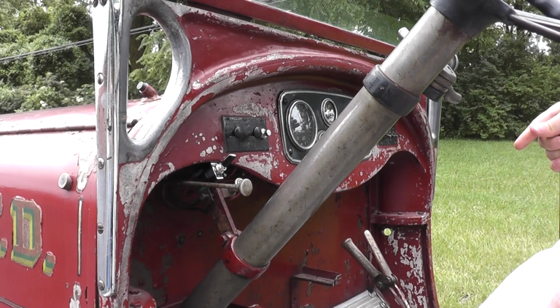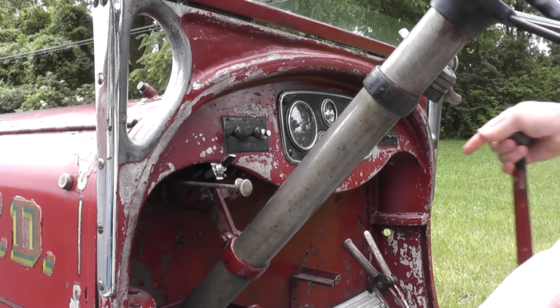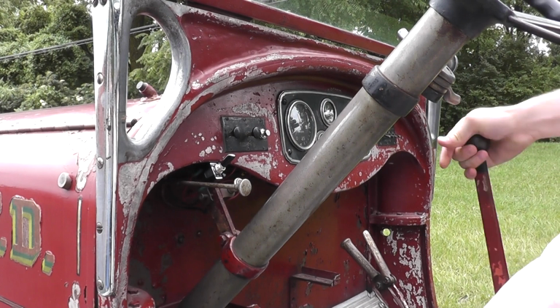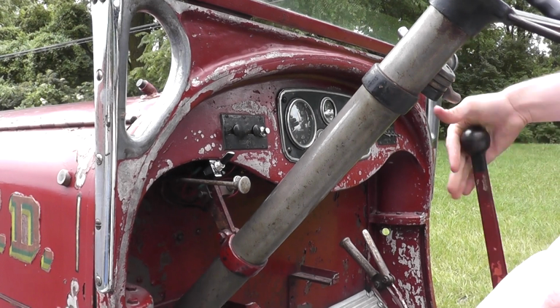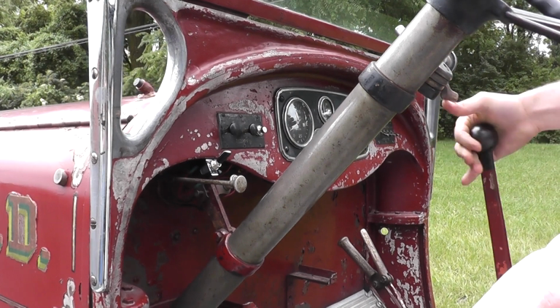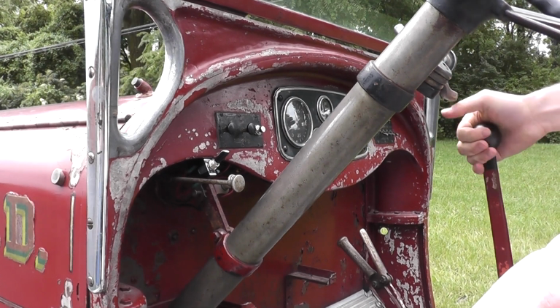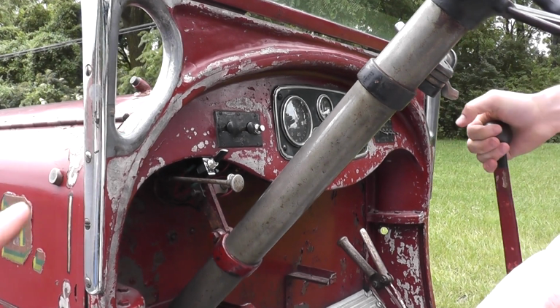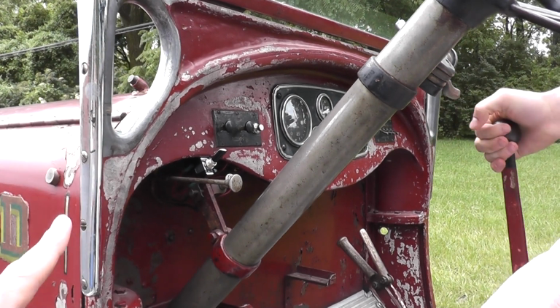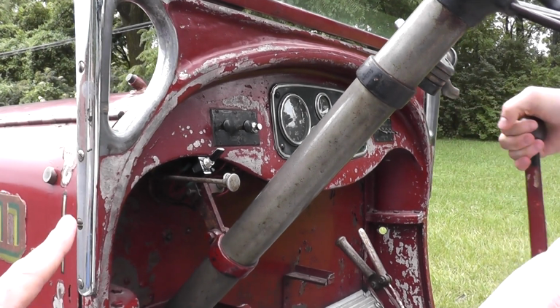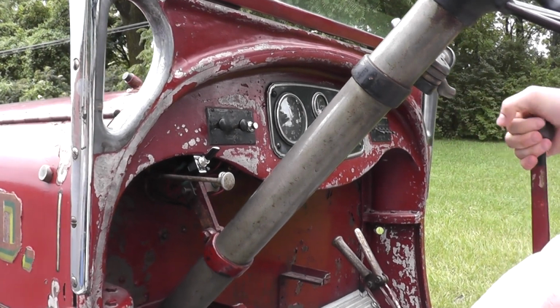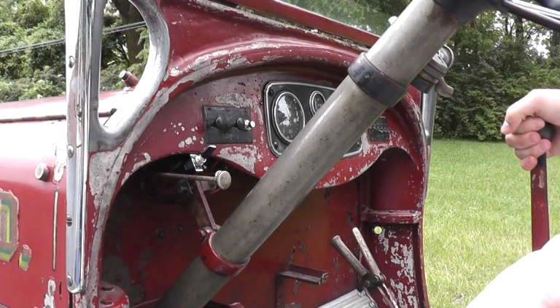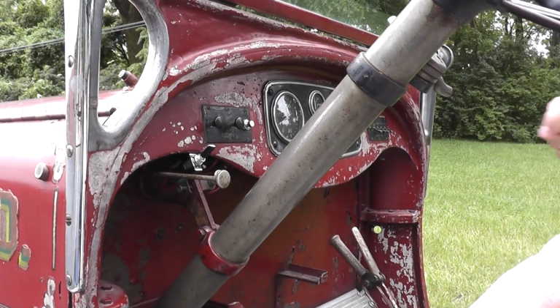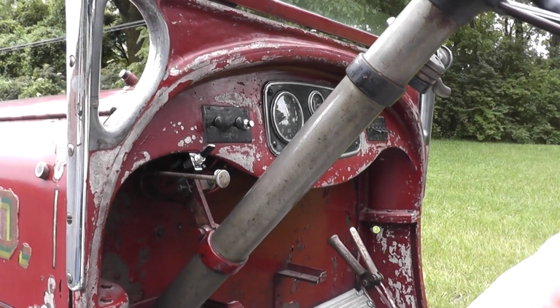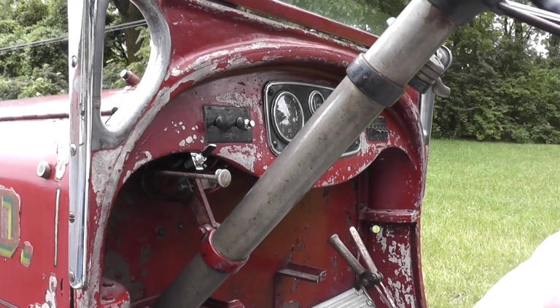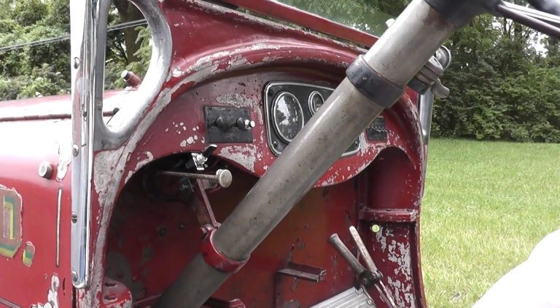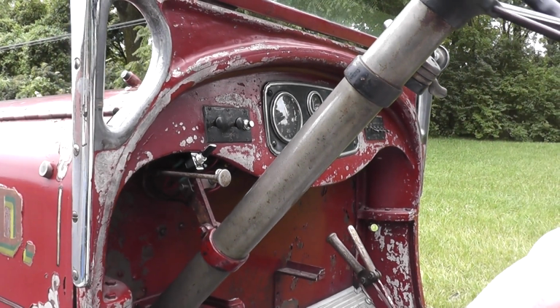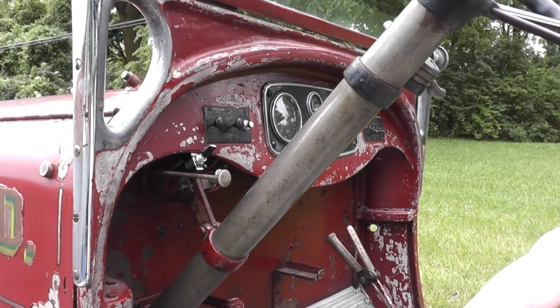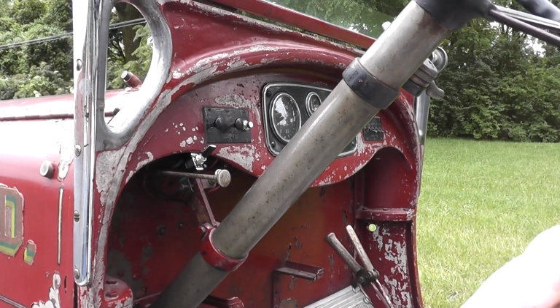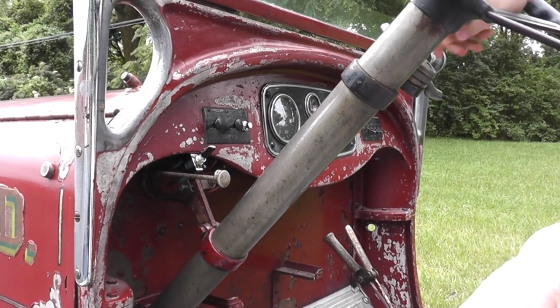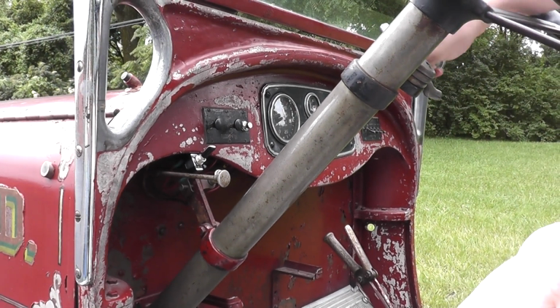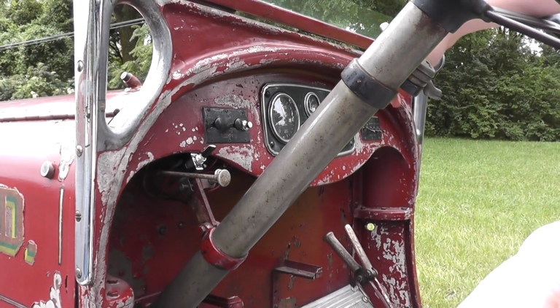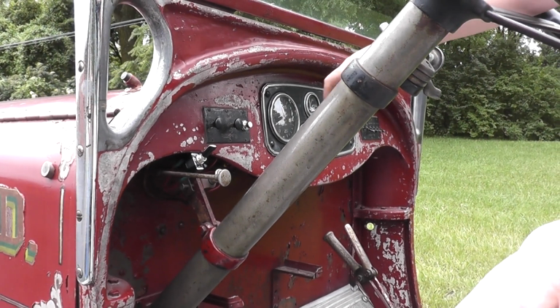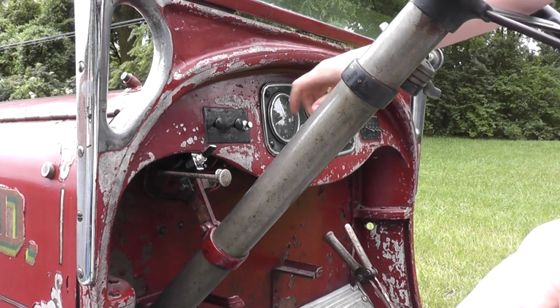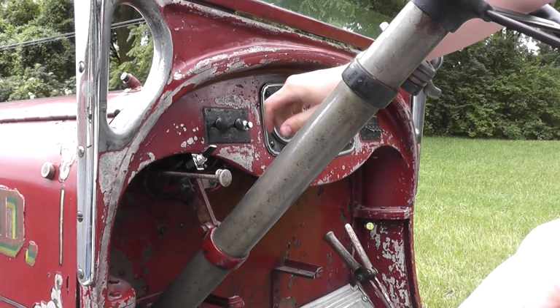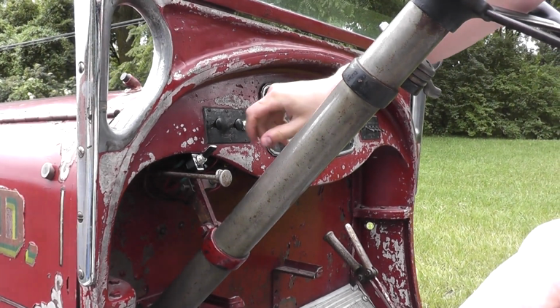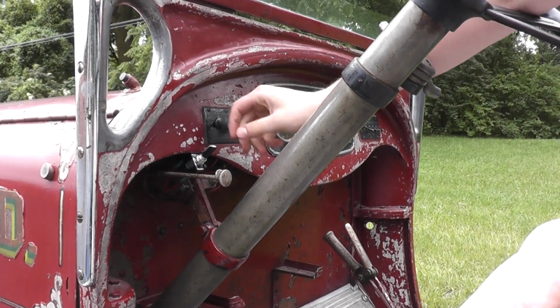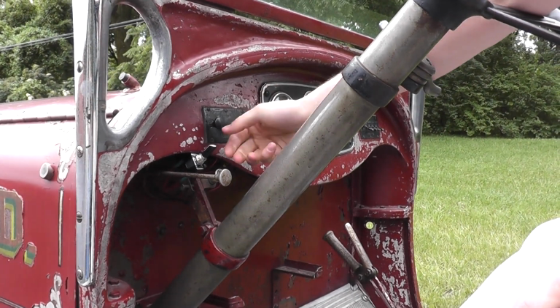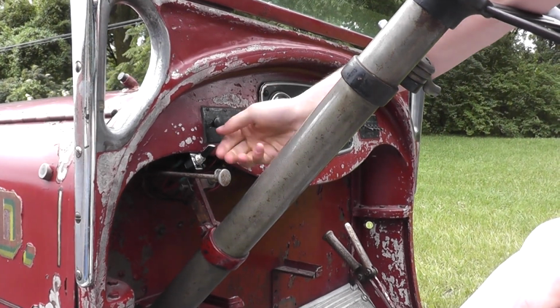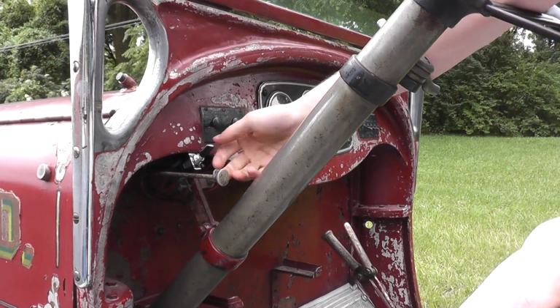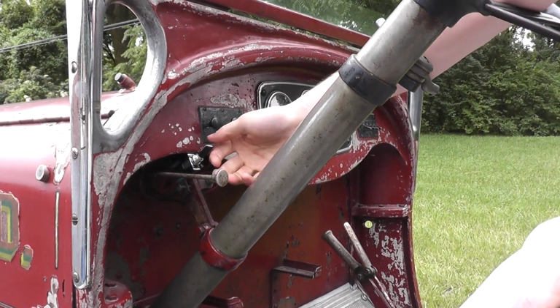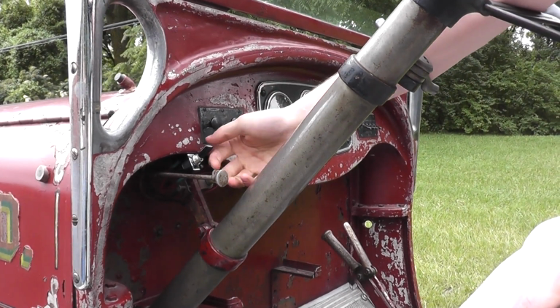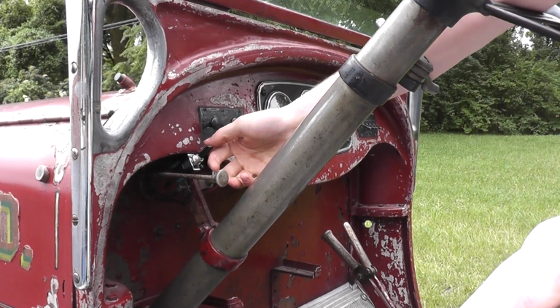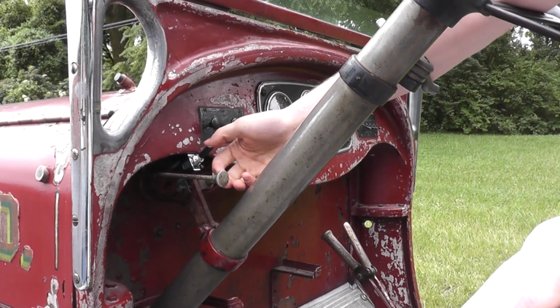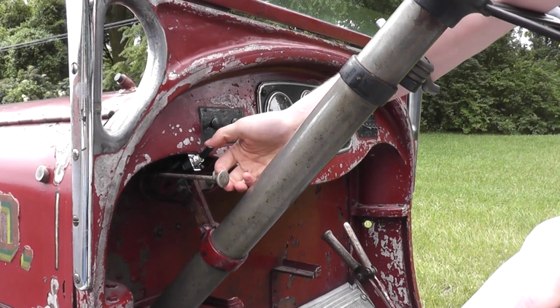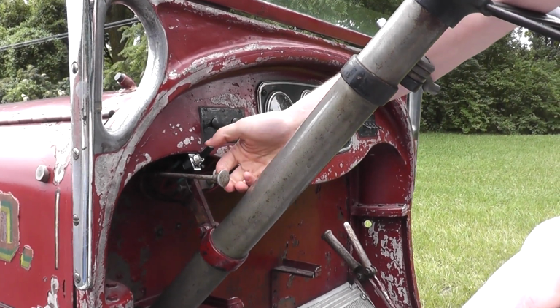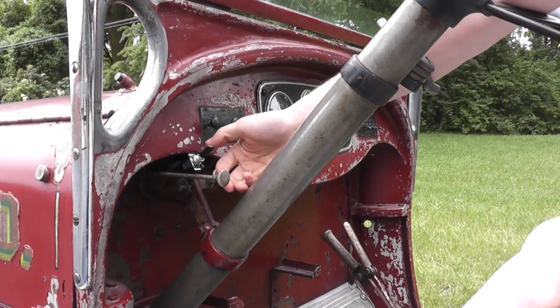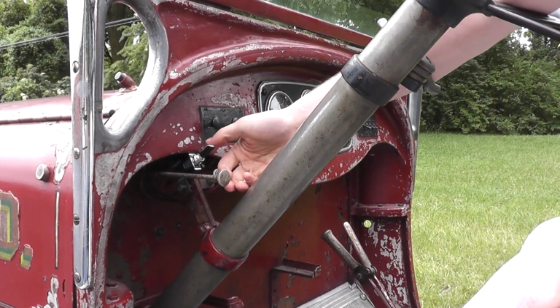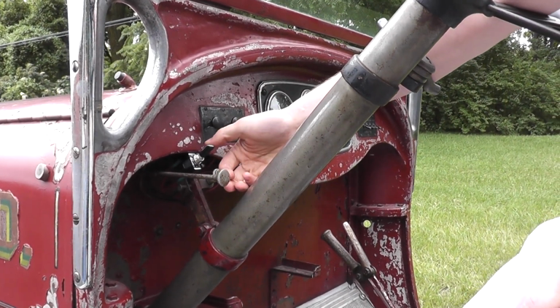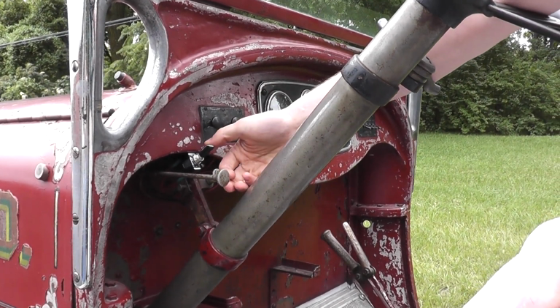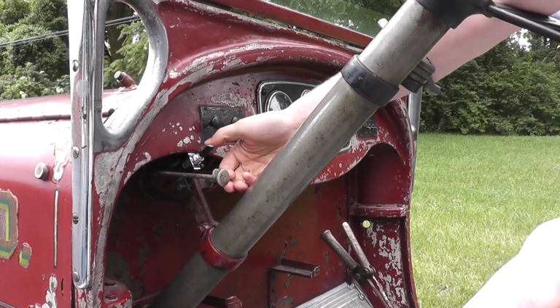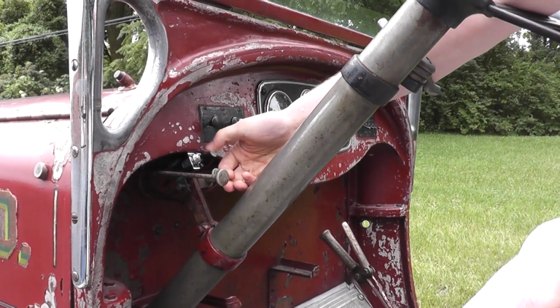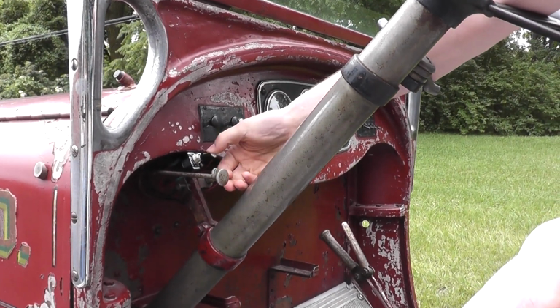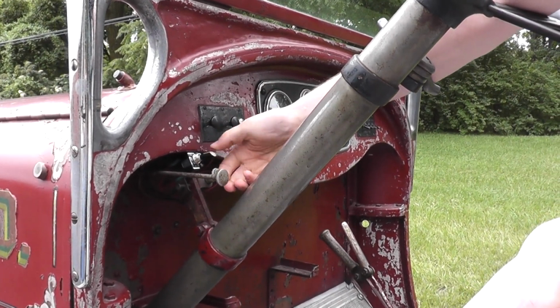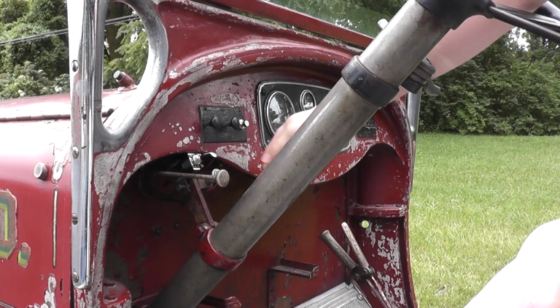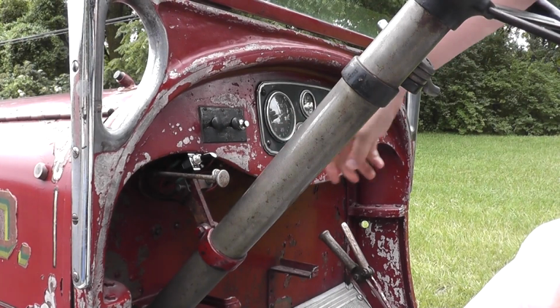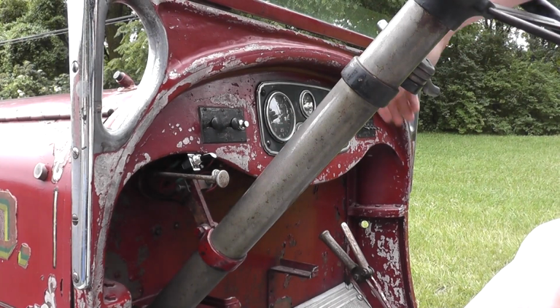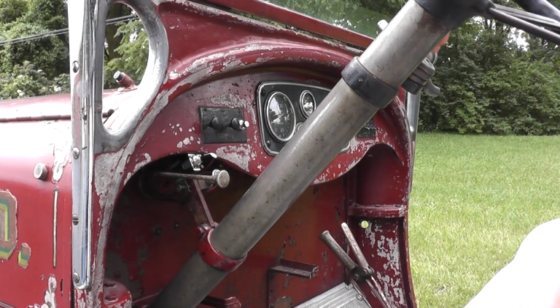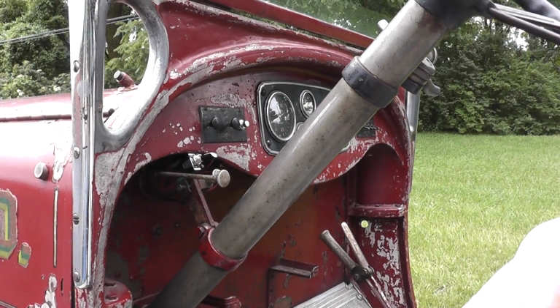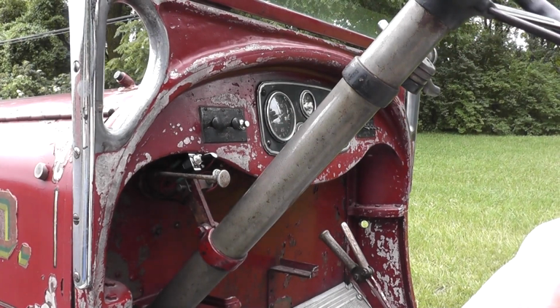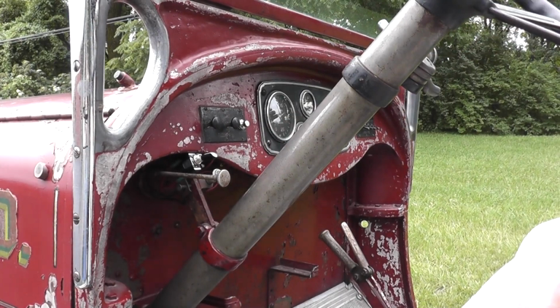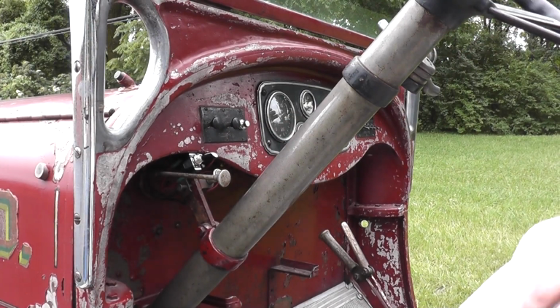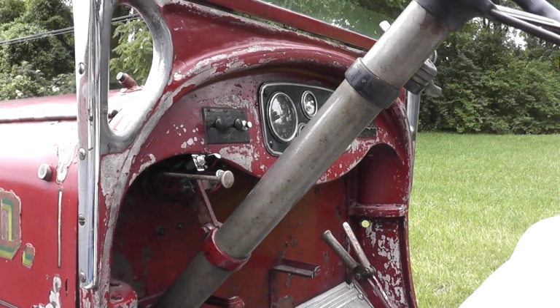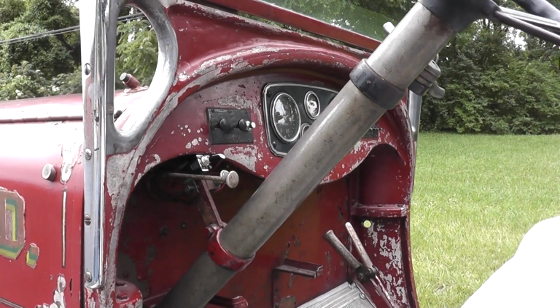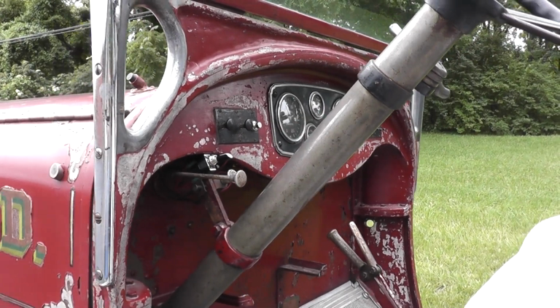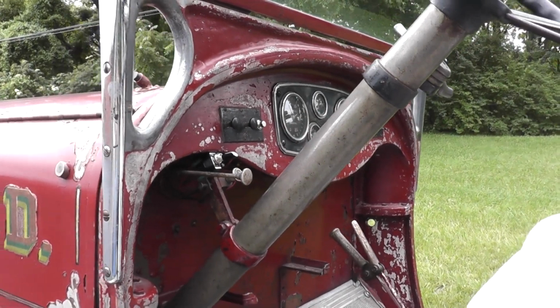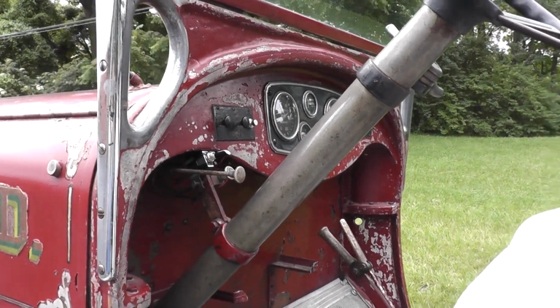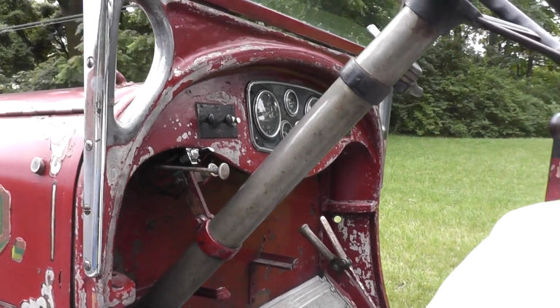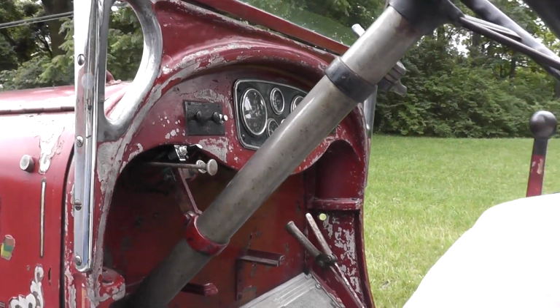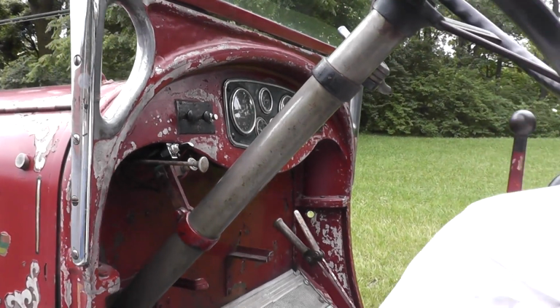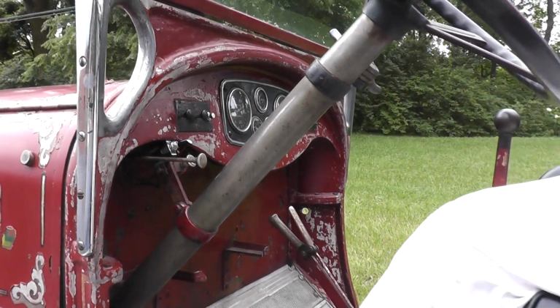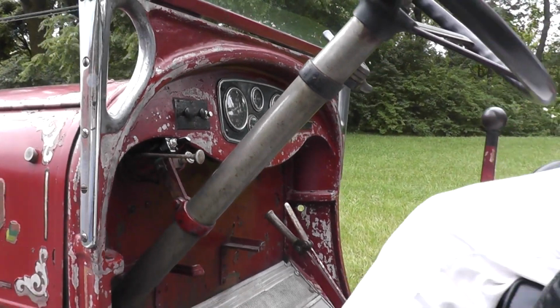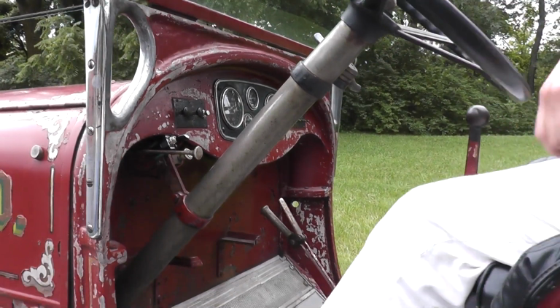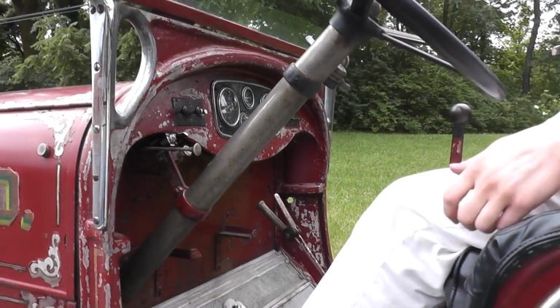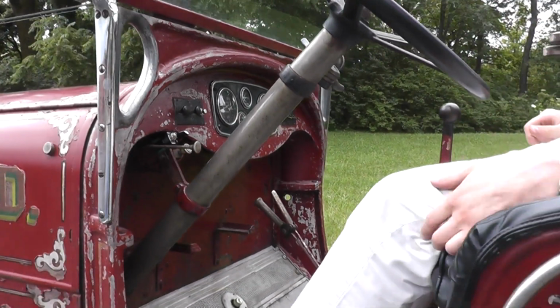And then show them where the fuel pump switch is. Fuel pump — we're turning our fuel pump on now.